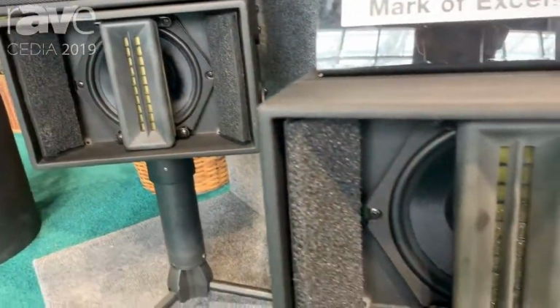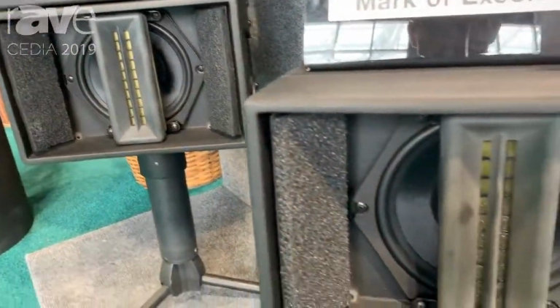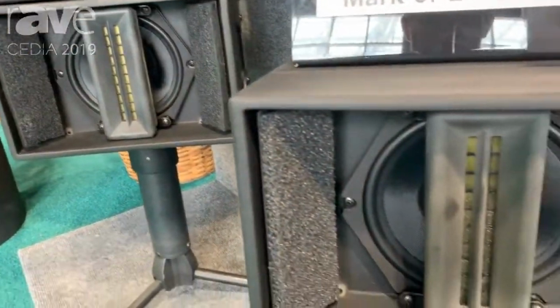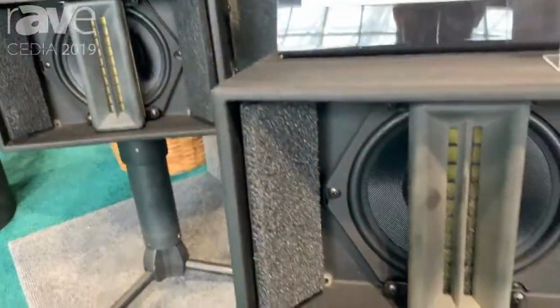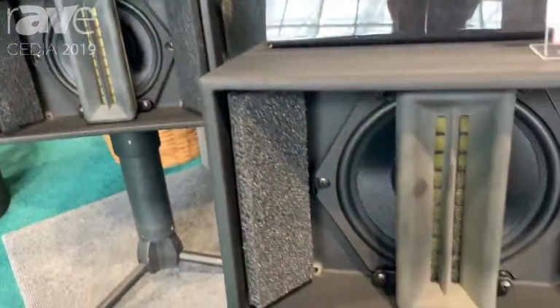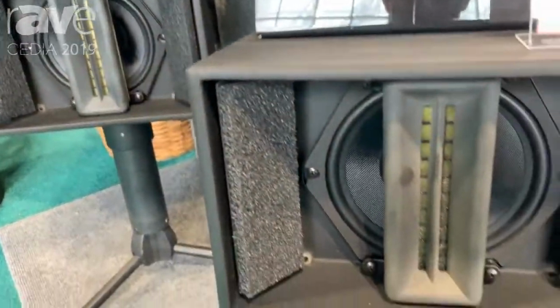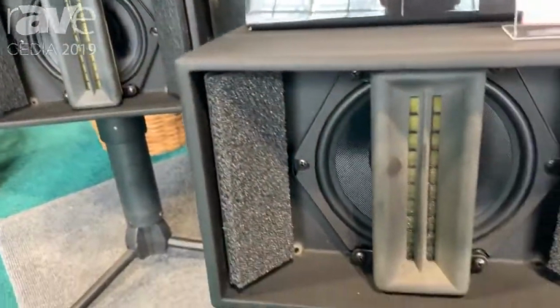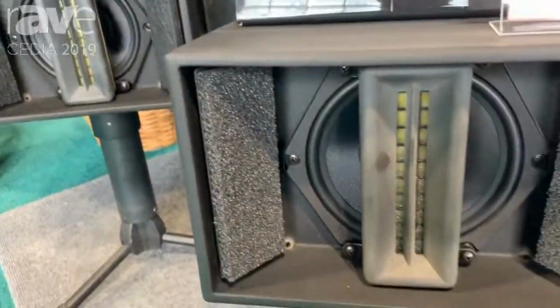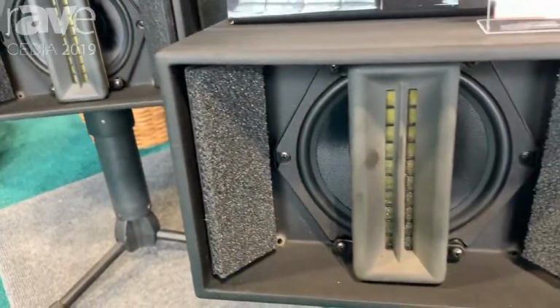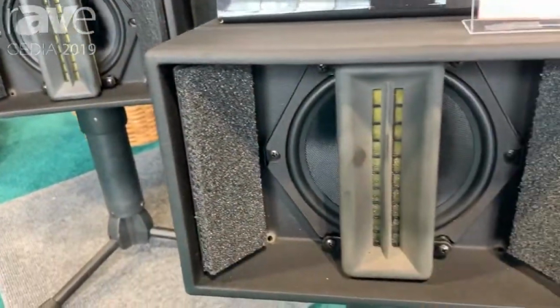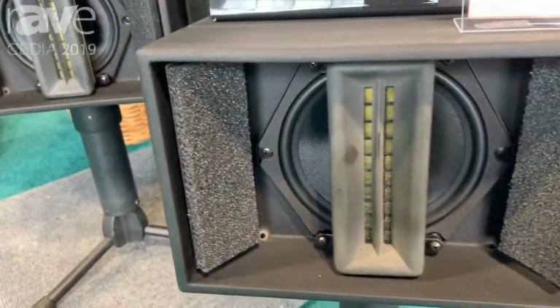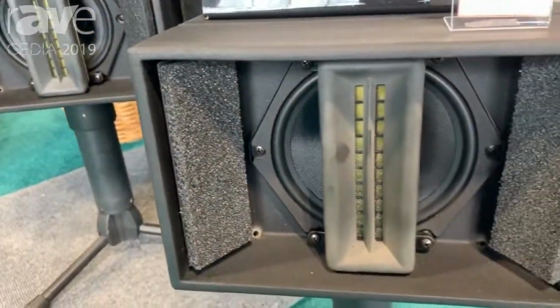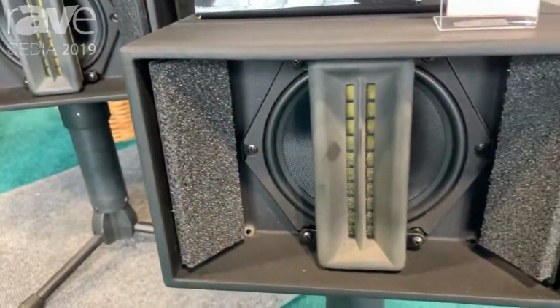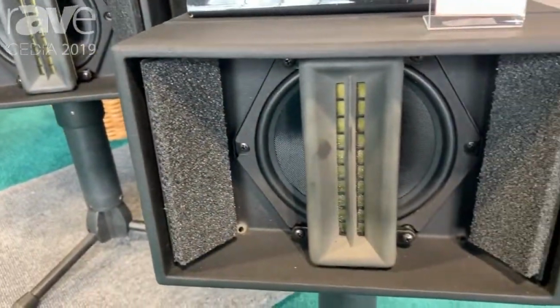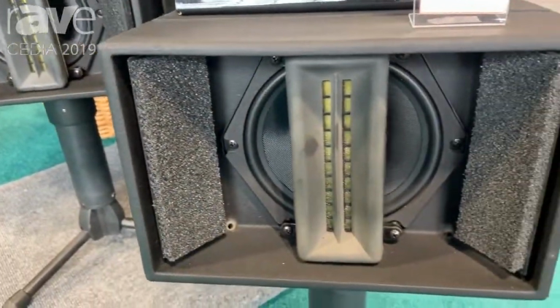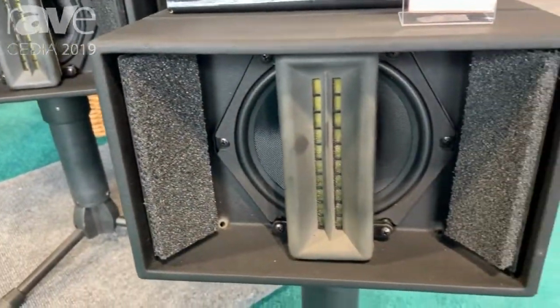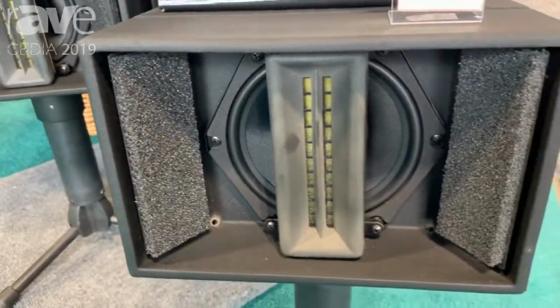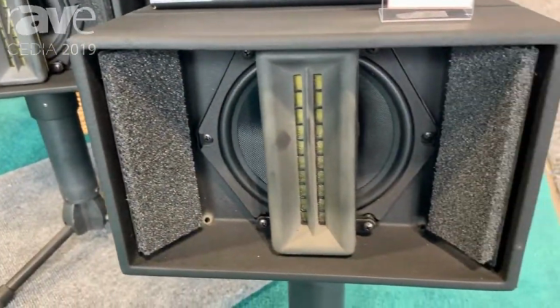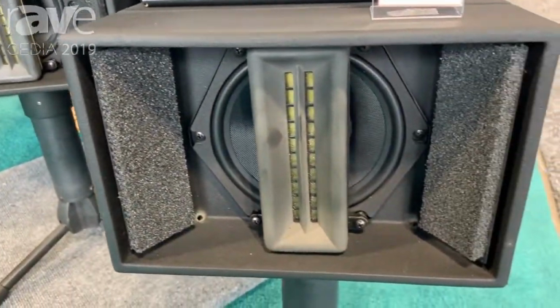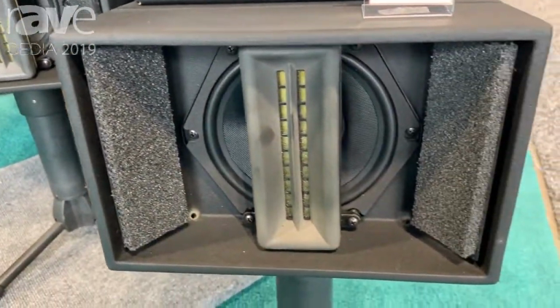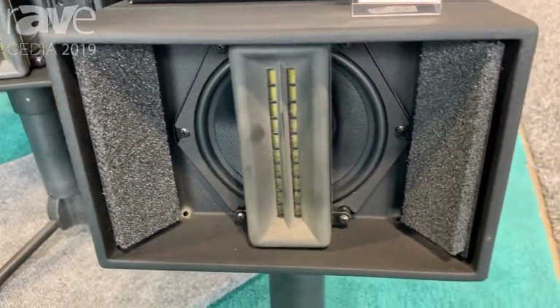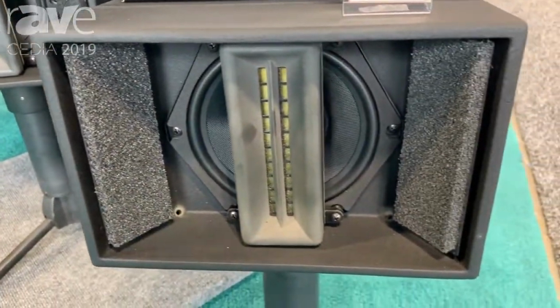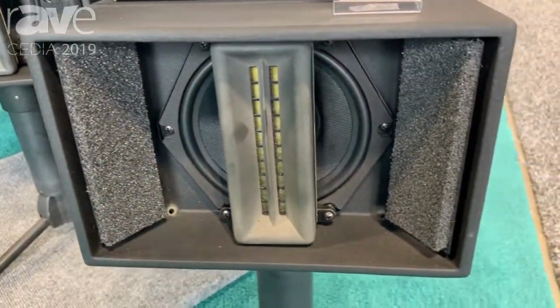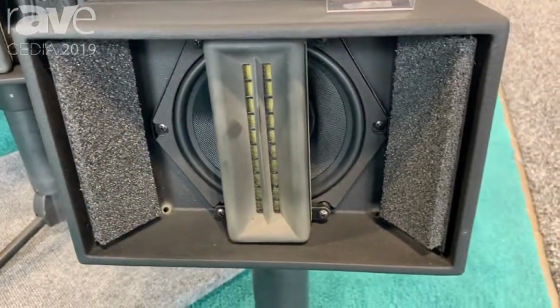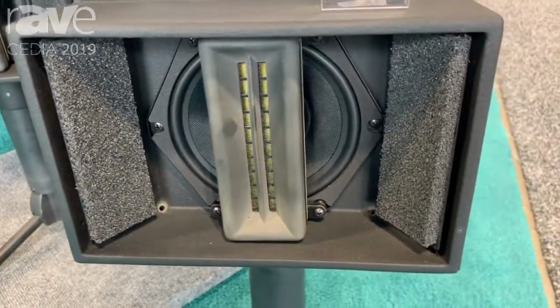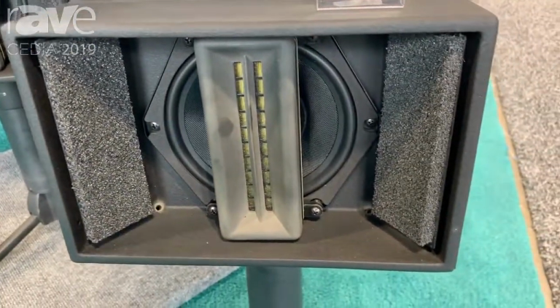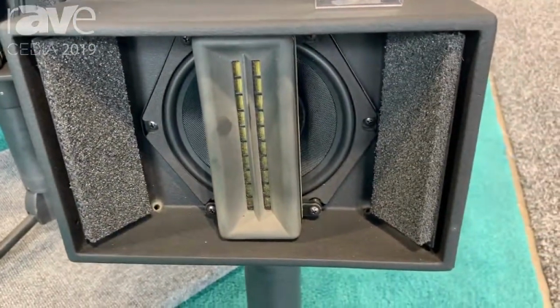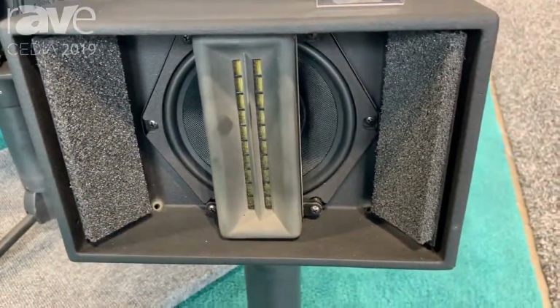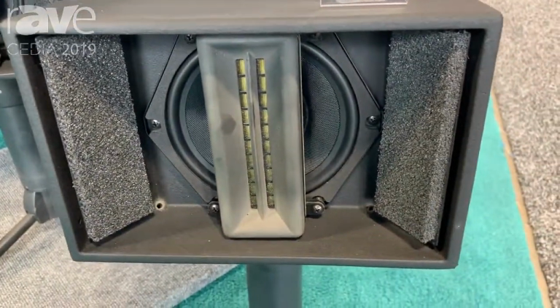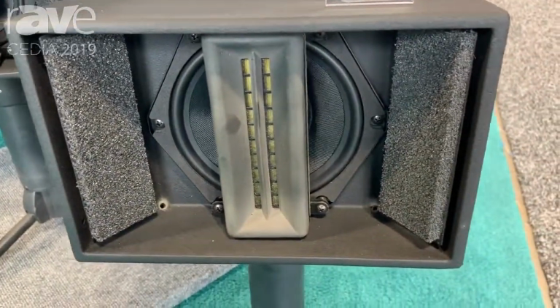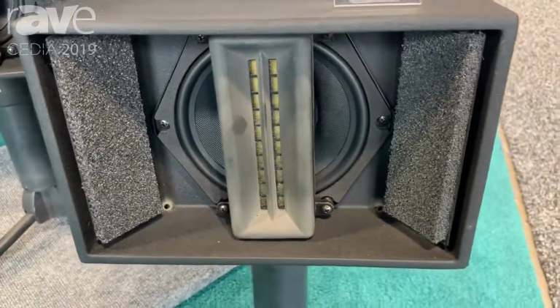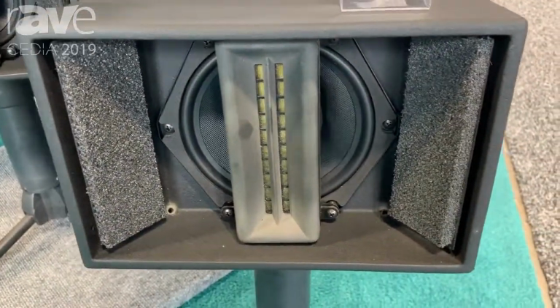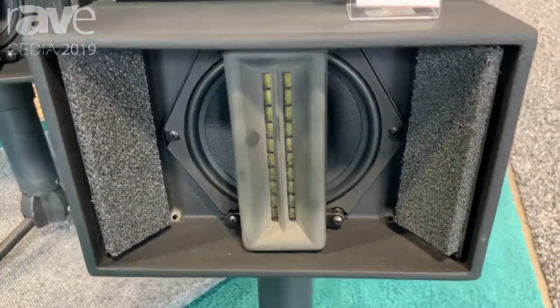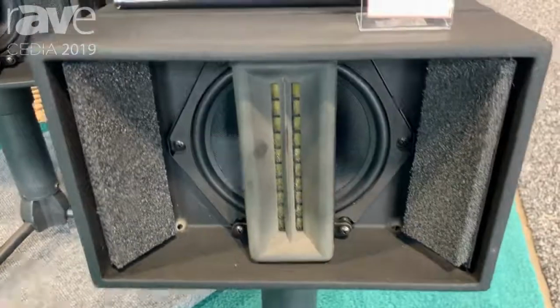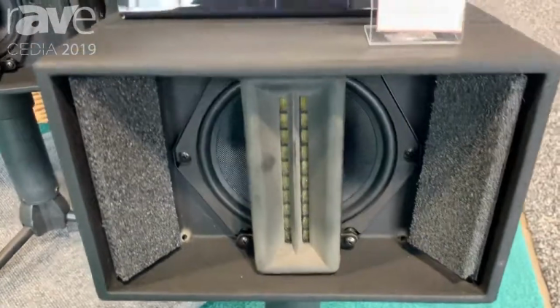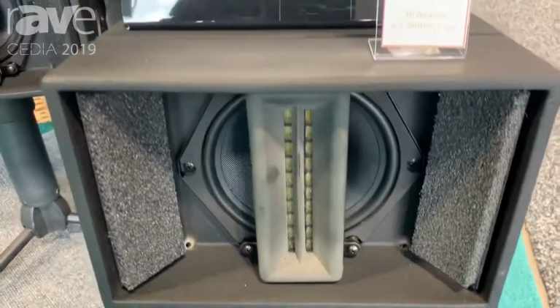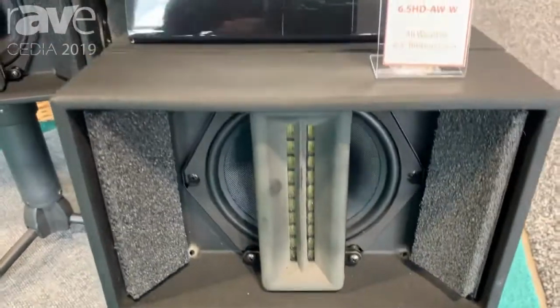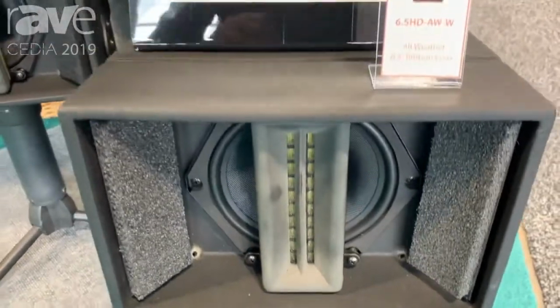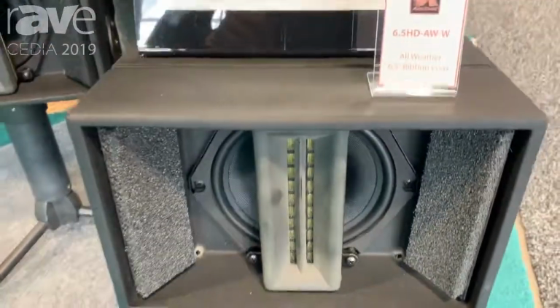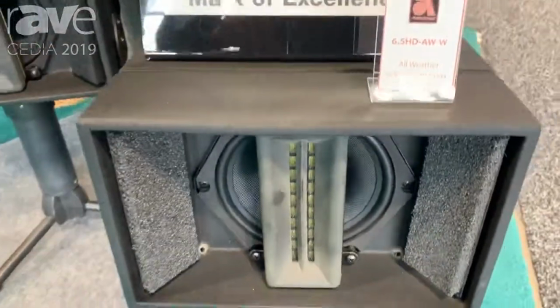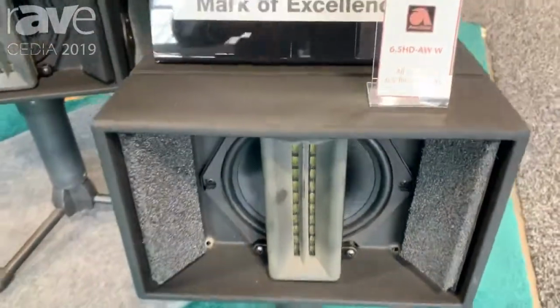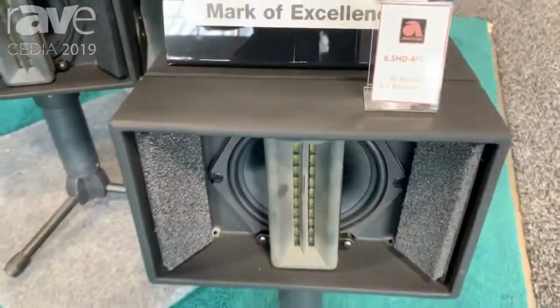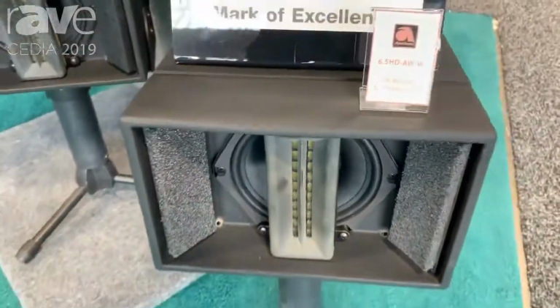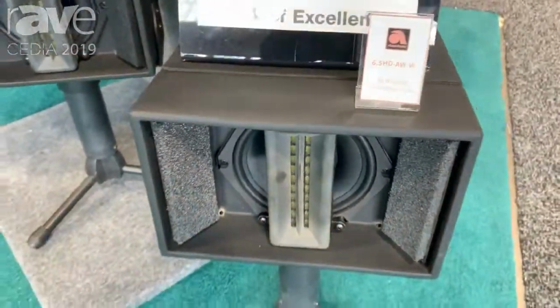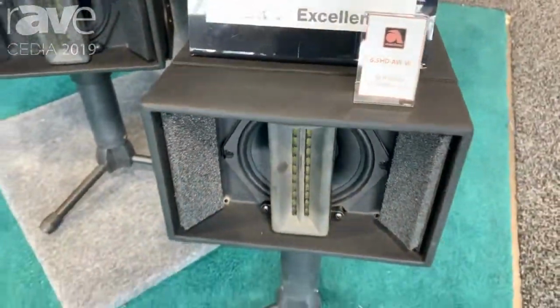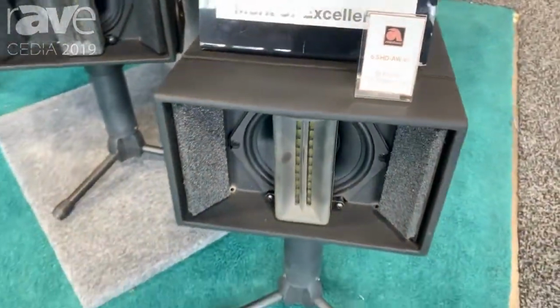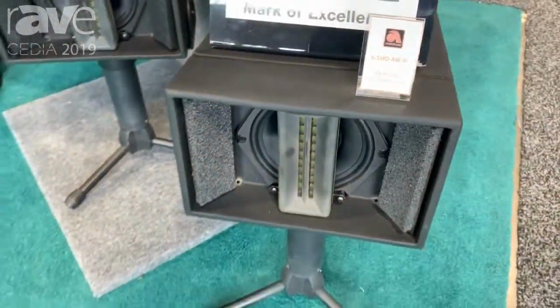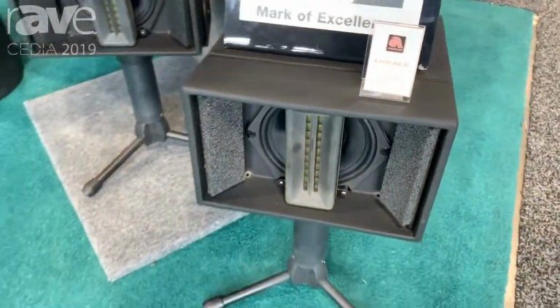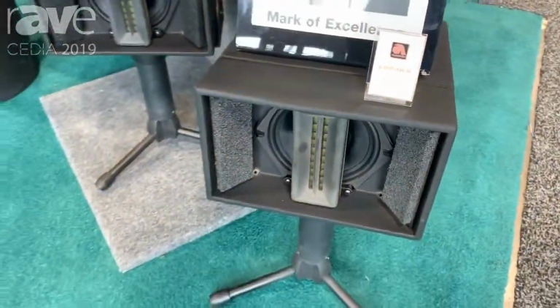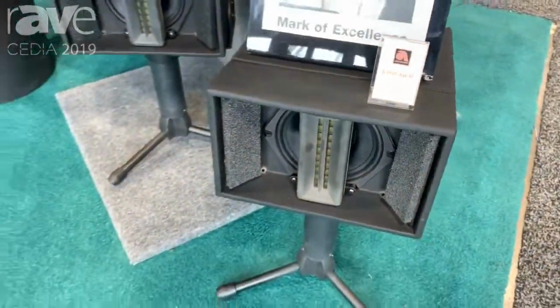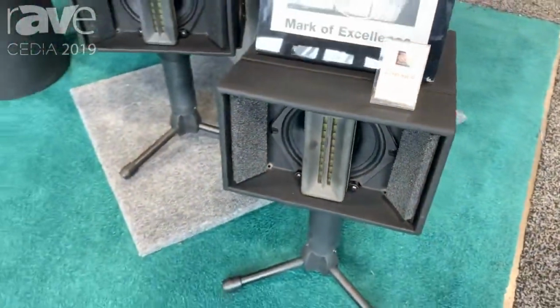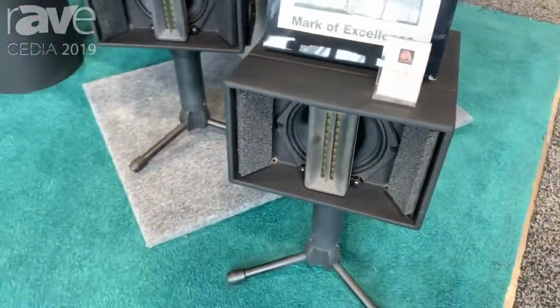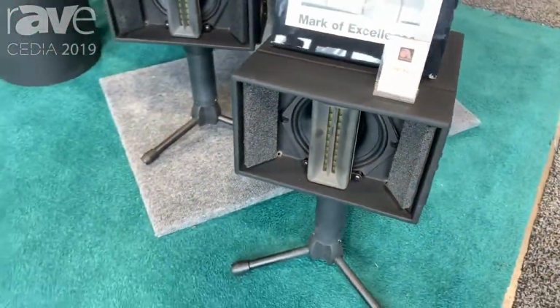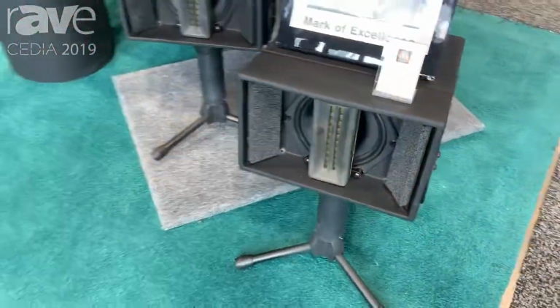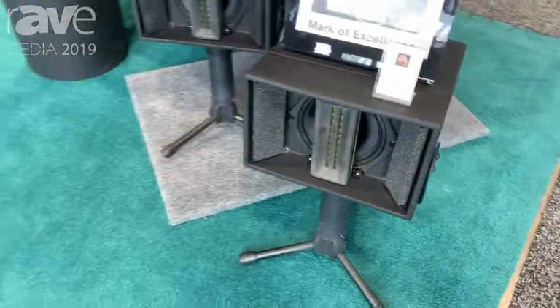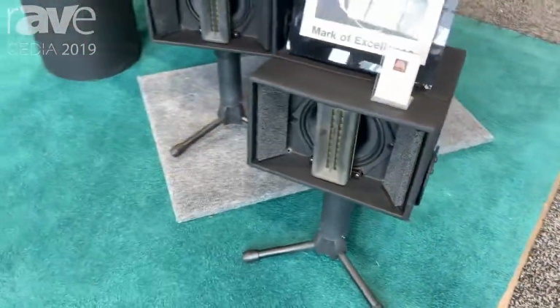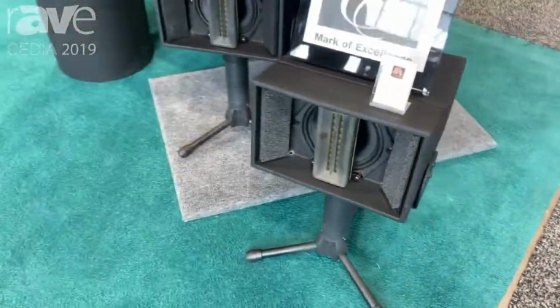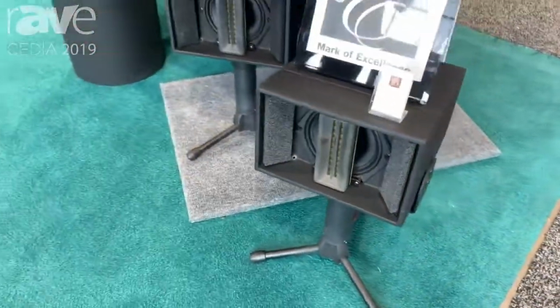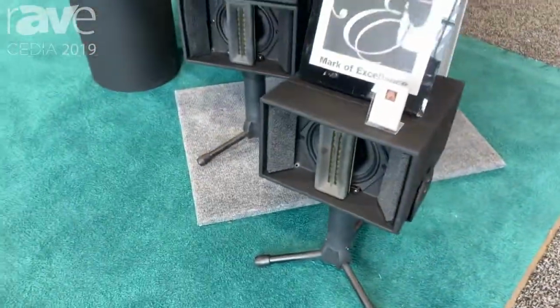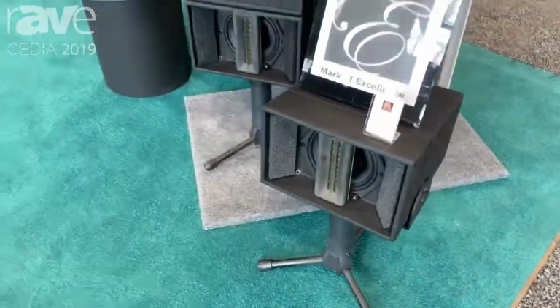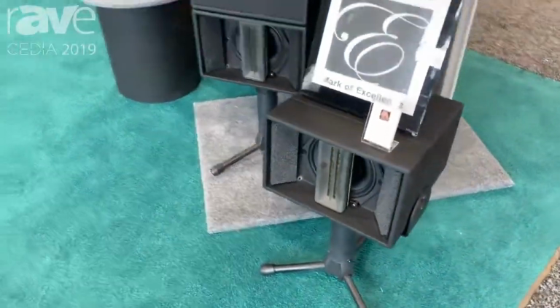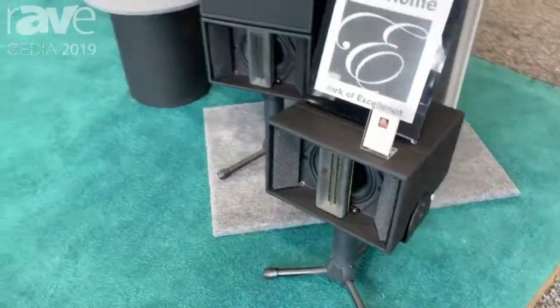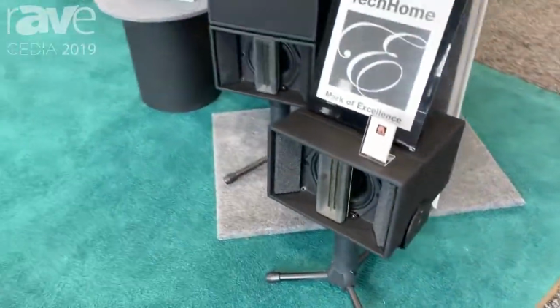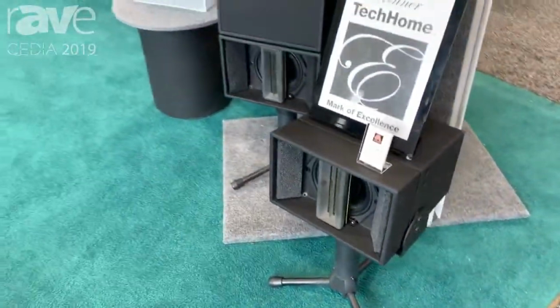If you use two double stacks and a large subwoofer, basically you have a nightclub in your backyard.